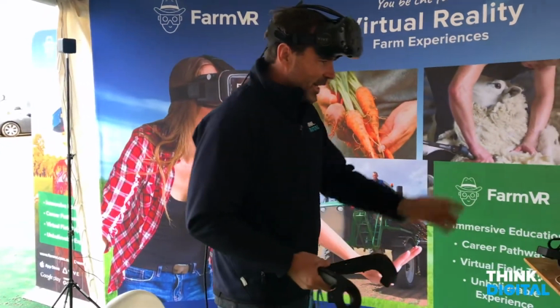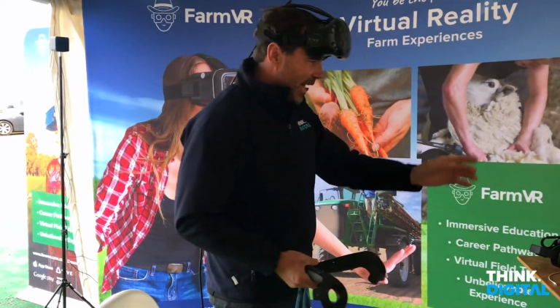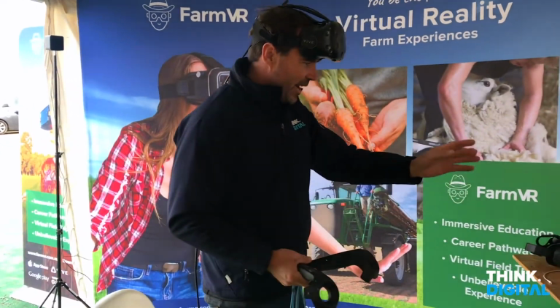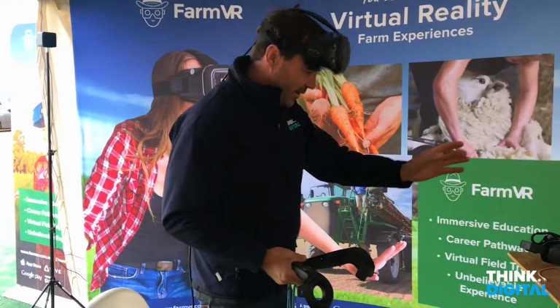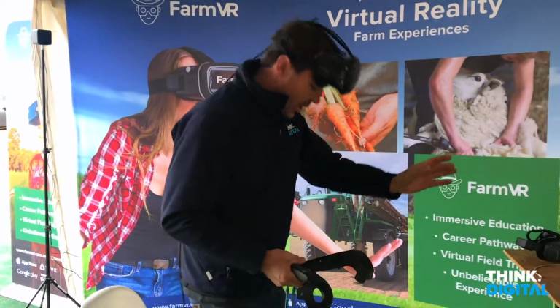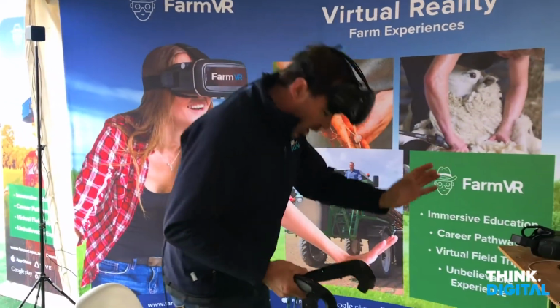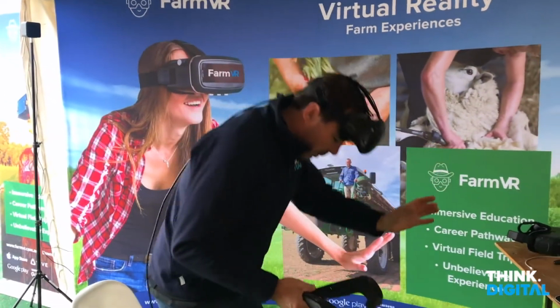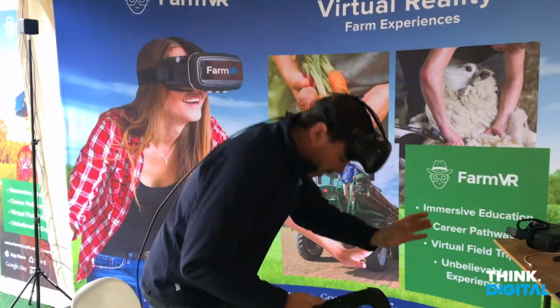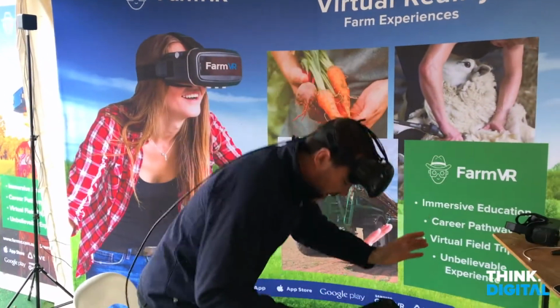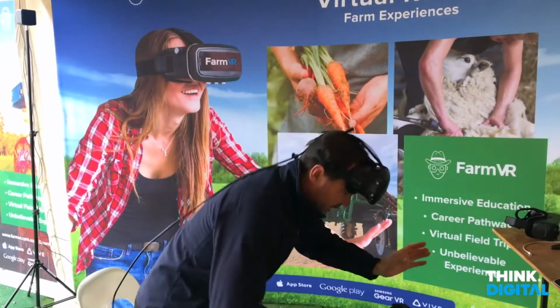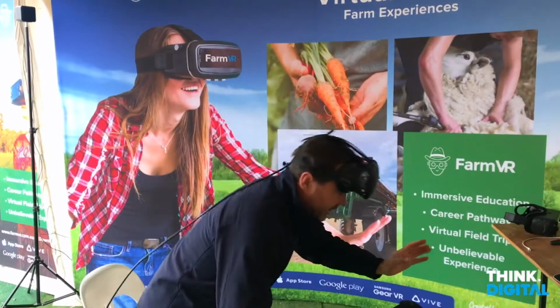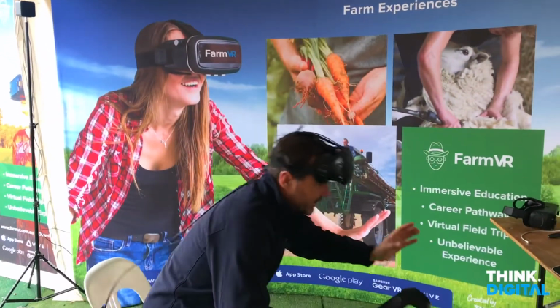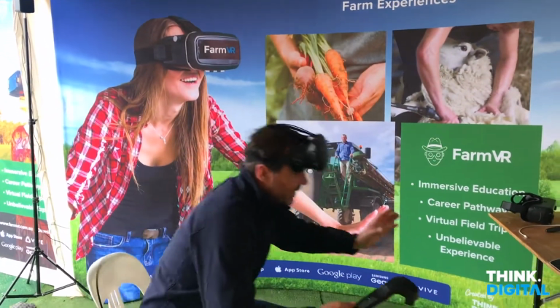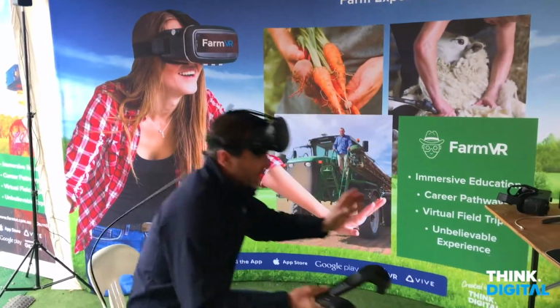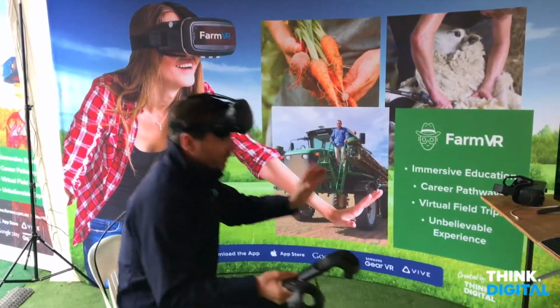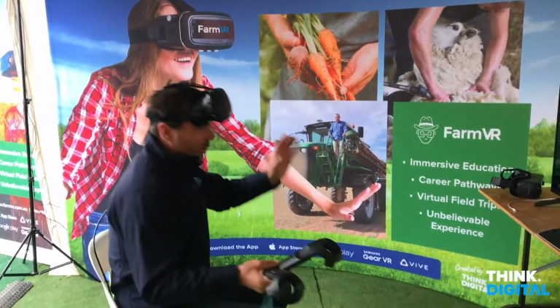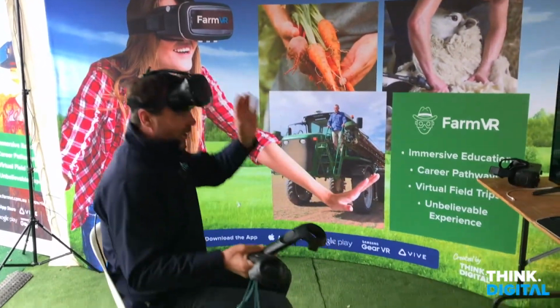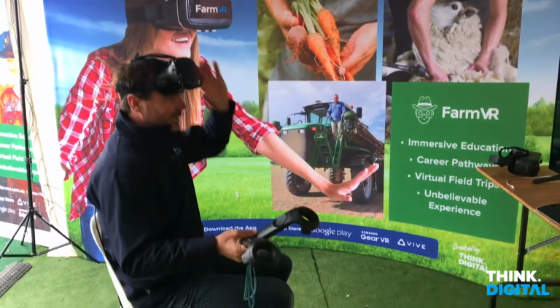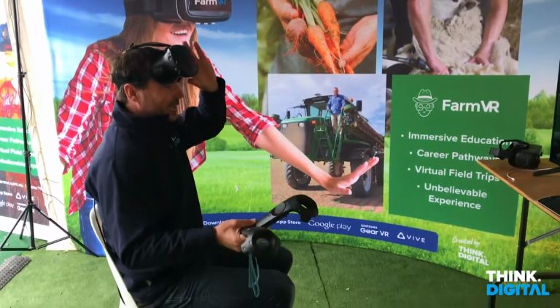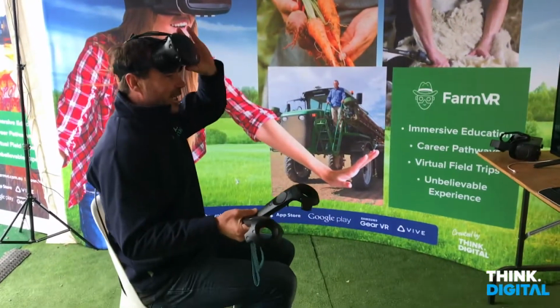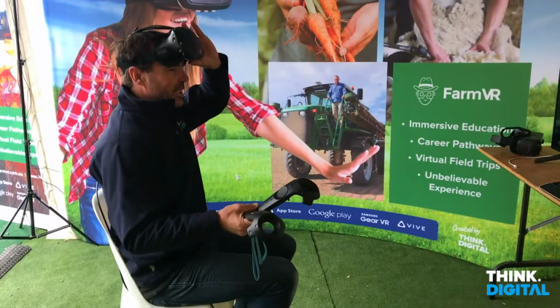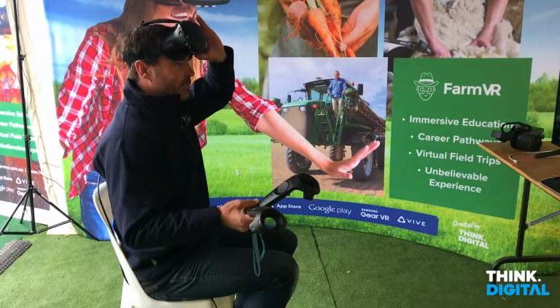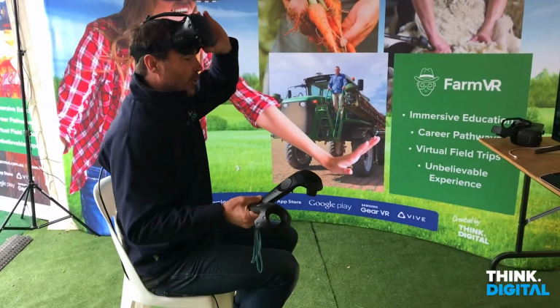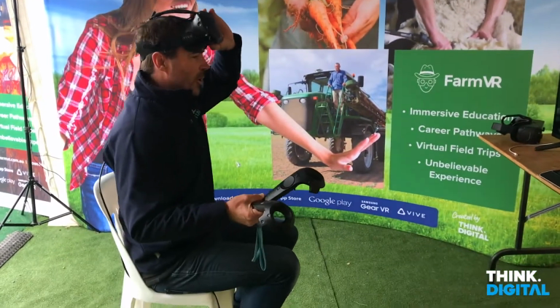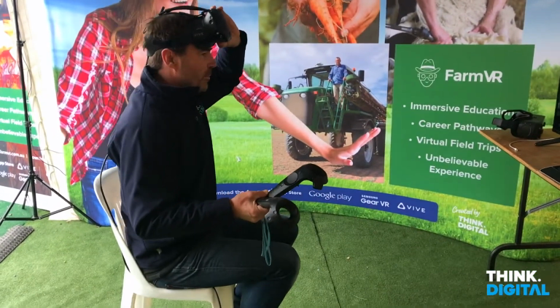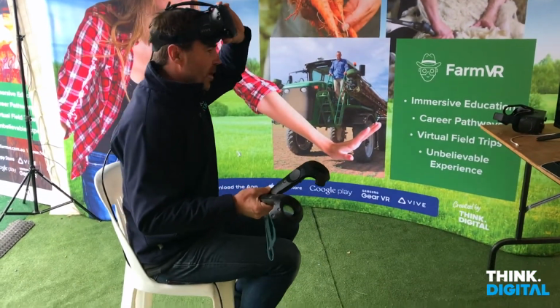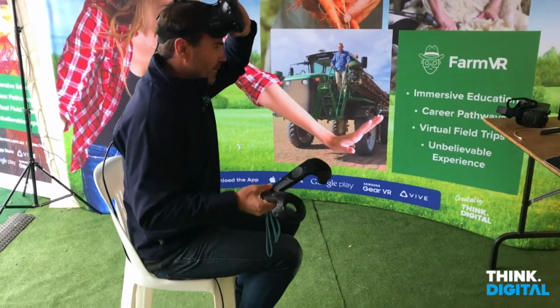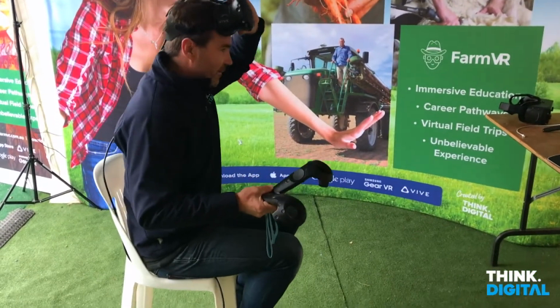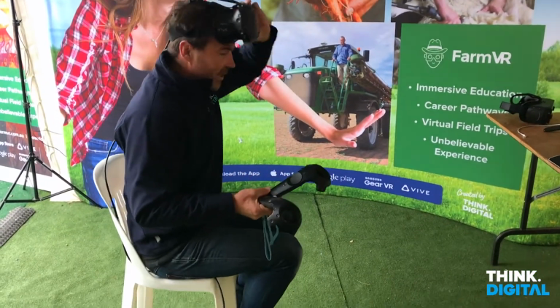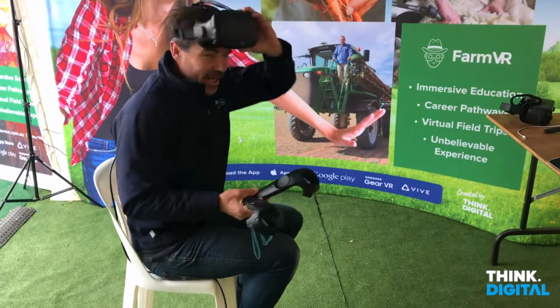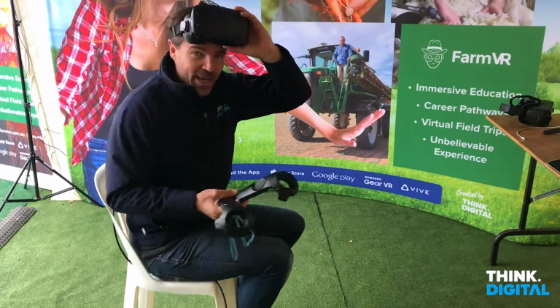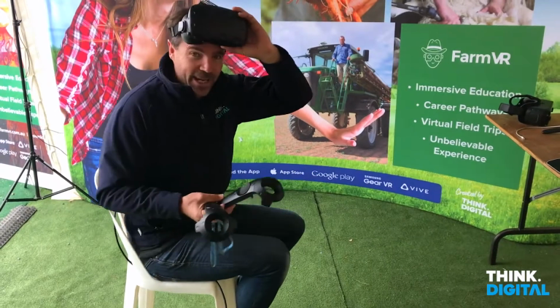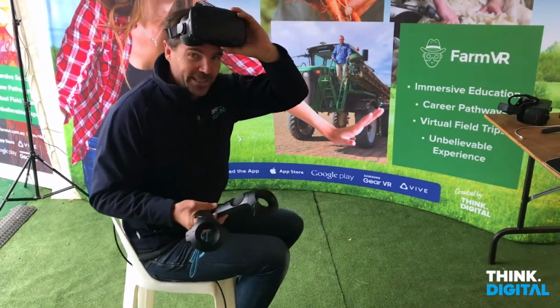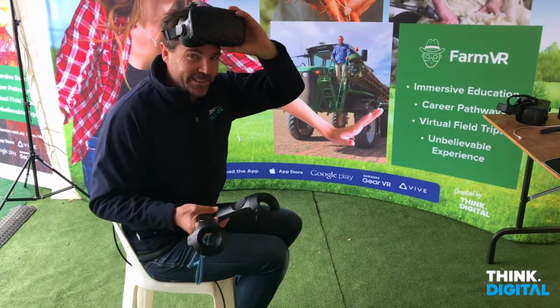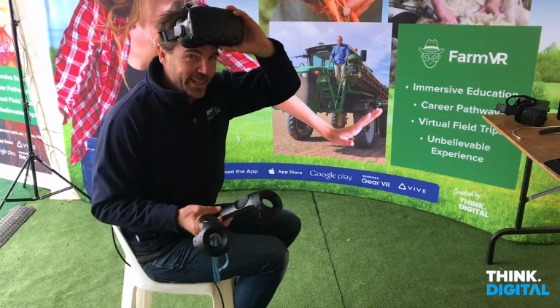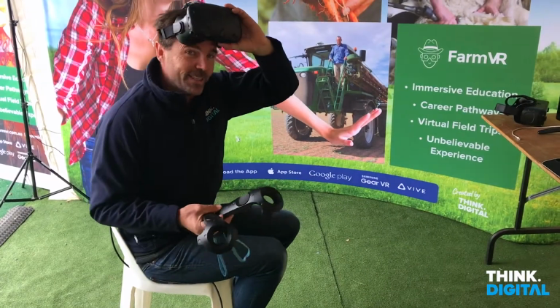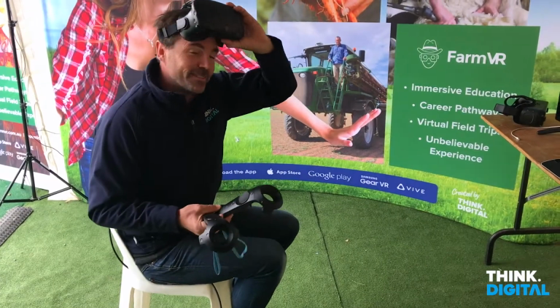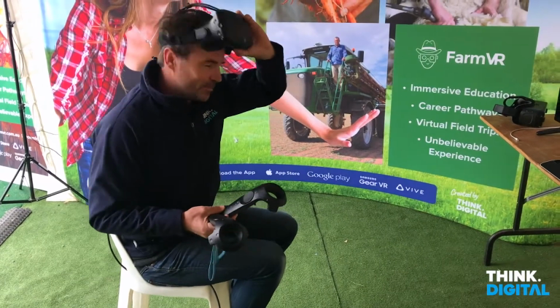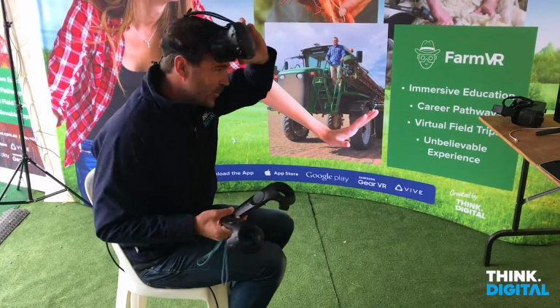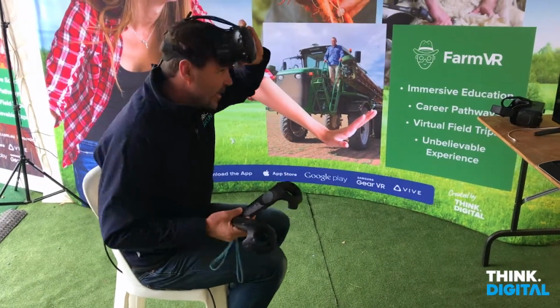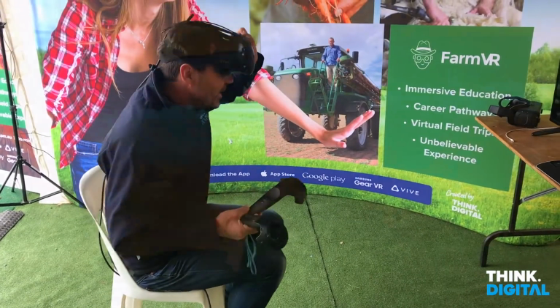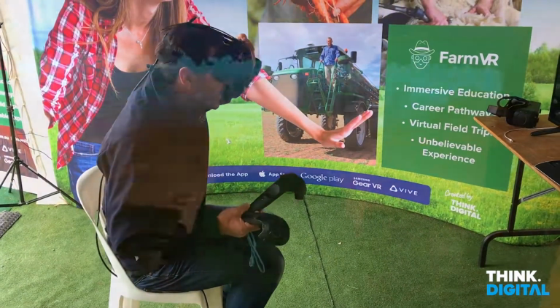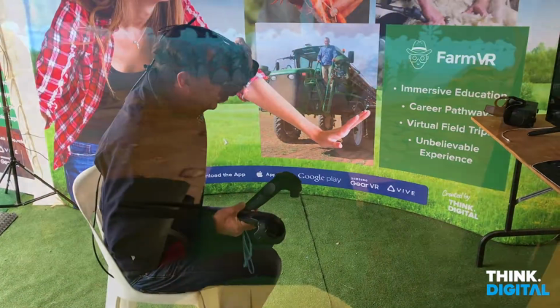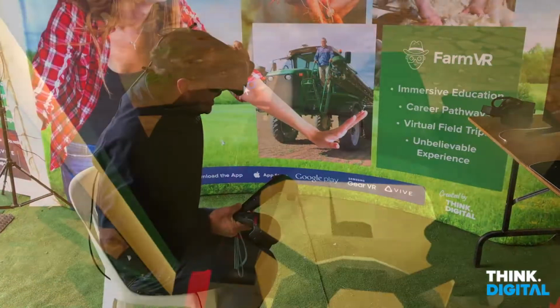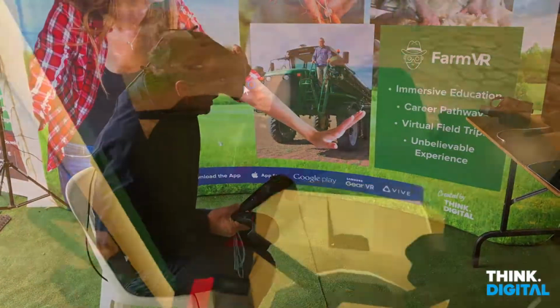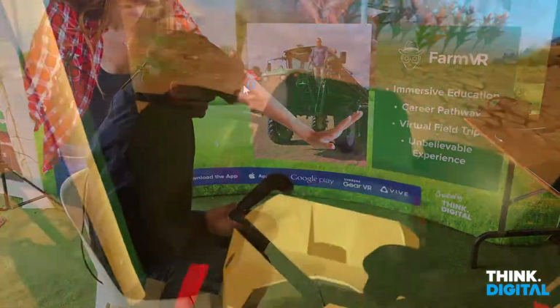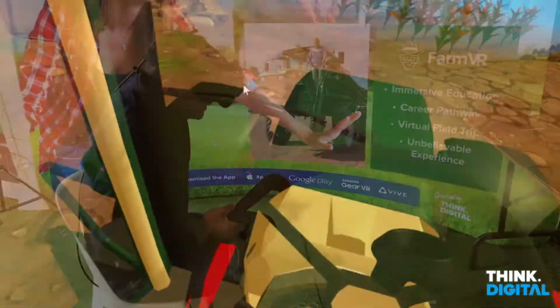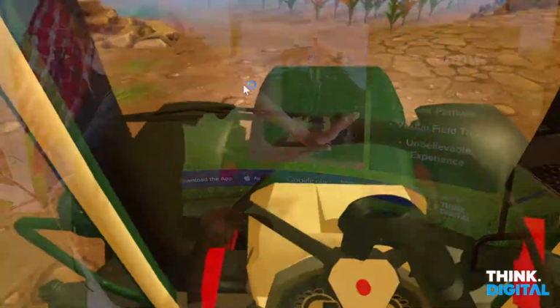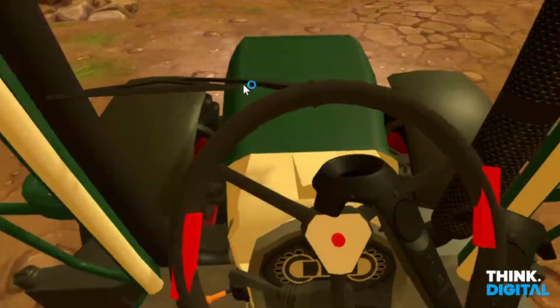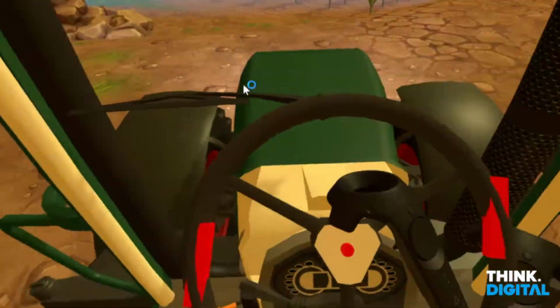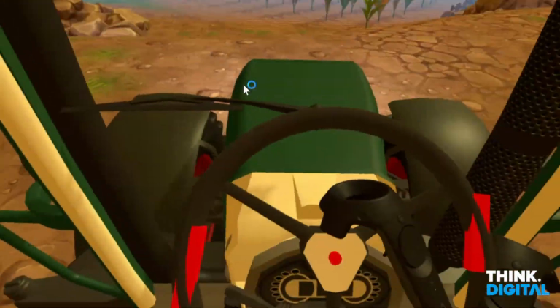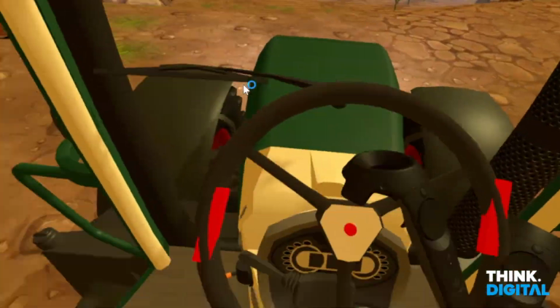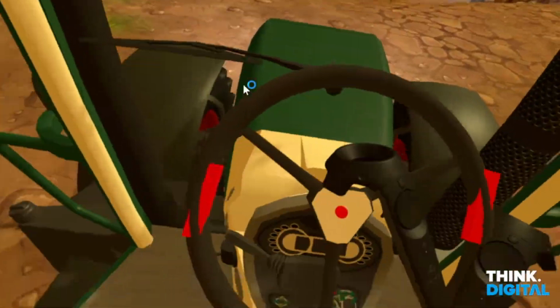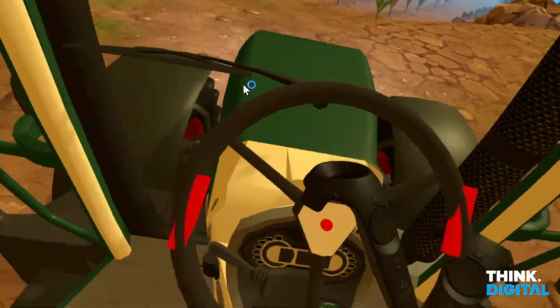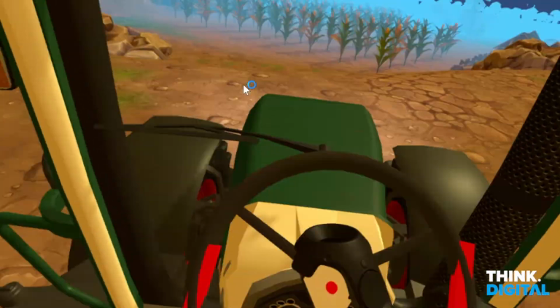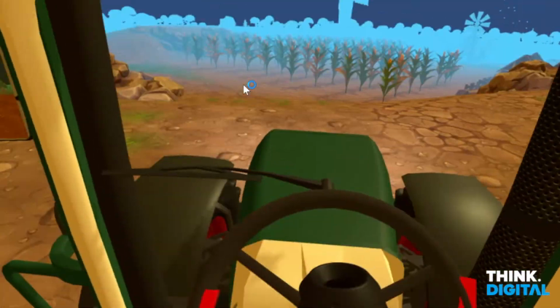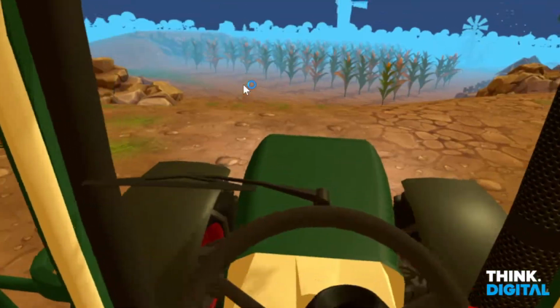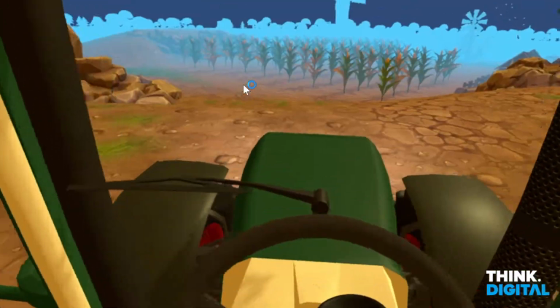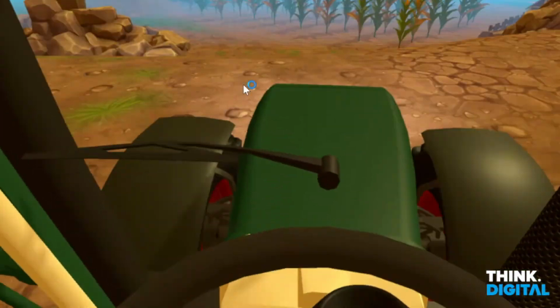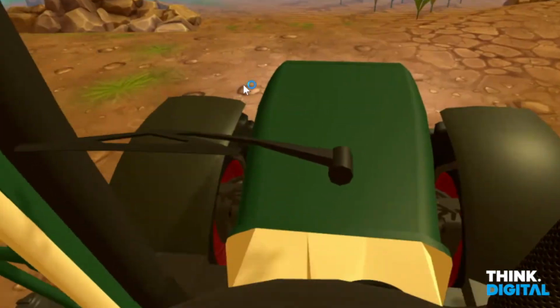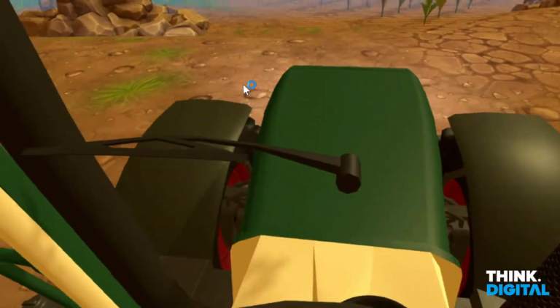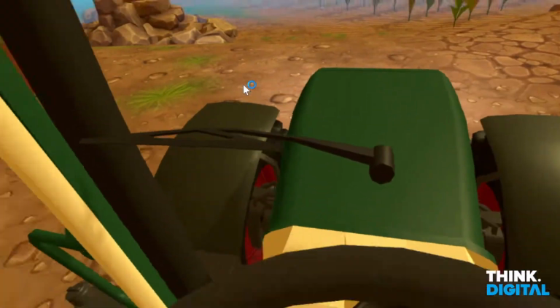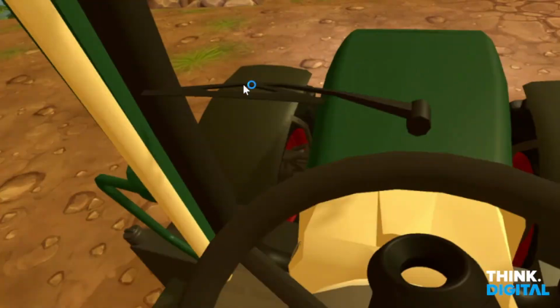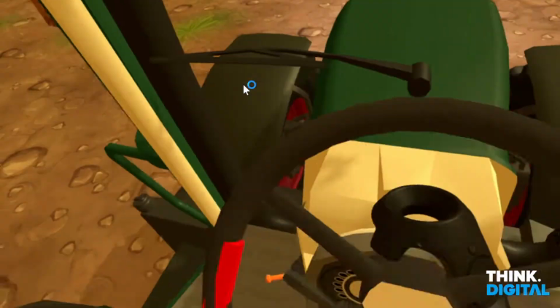Now I'm going to sit in my seat, put on my VR headset, and now you should be able to see what I'm looking at.